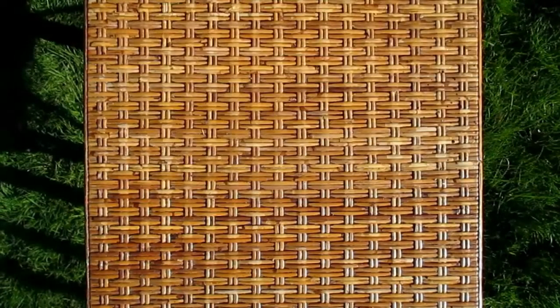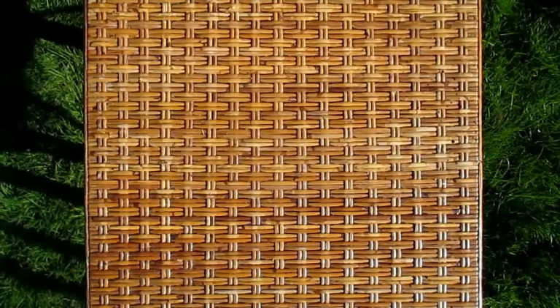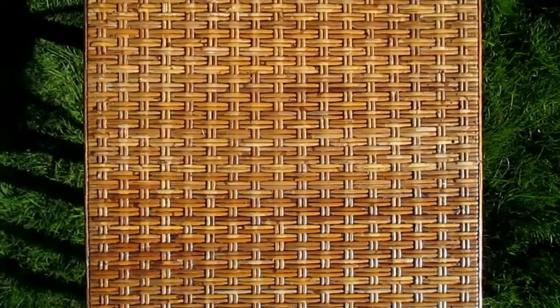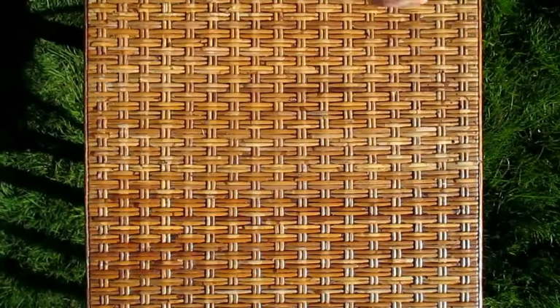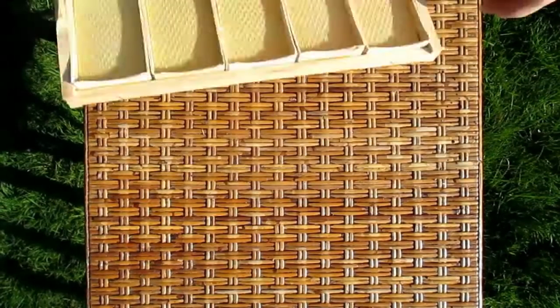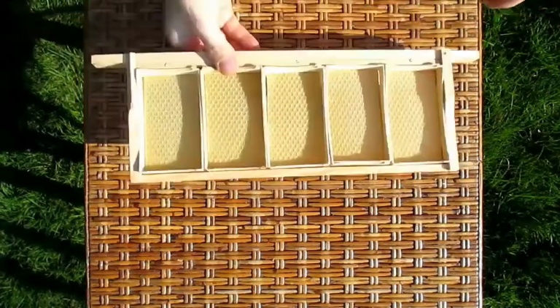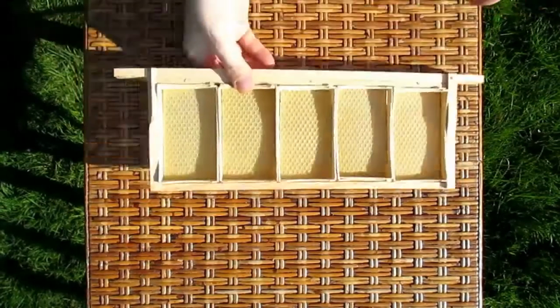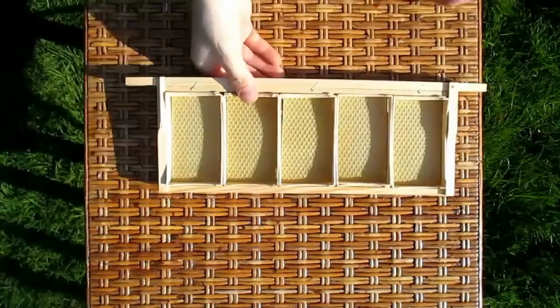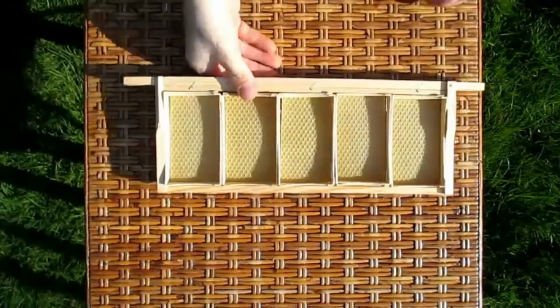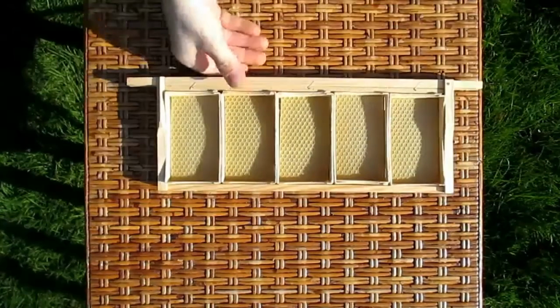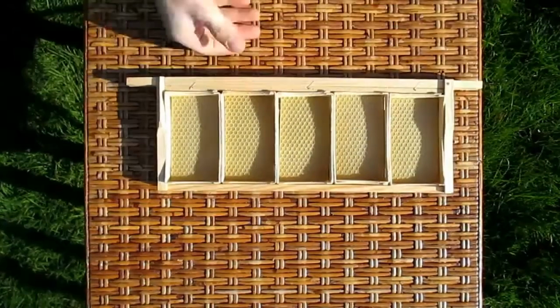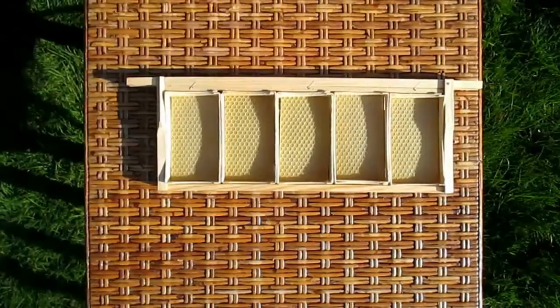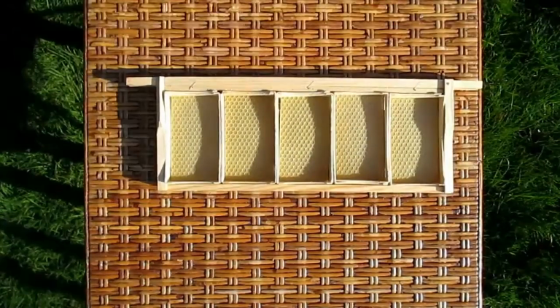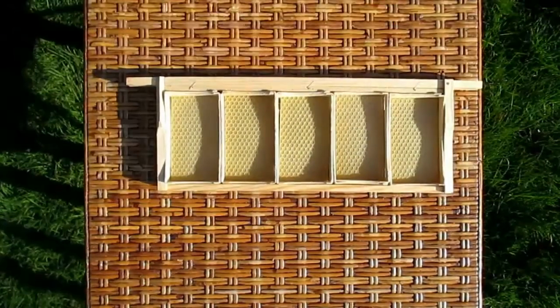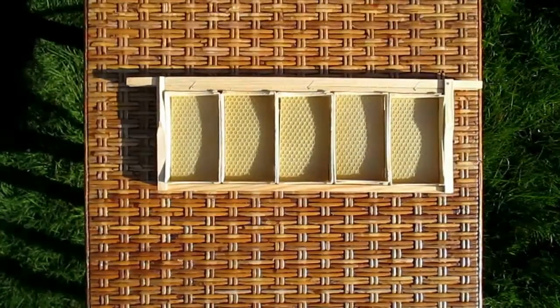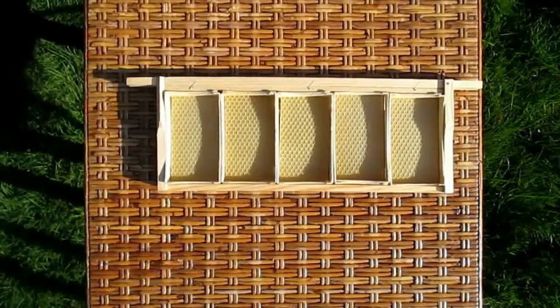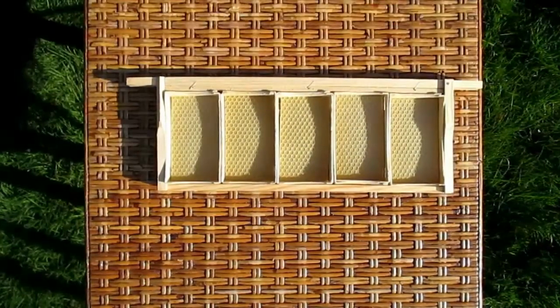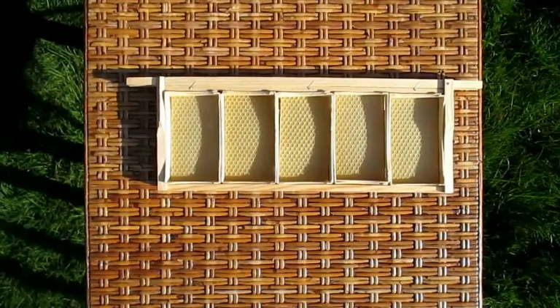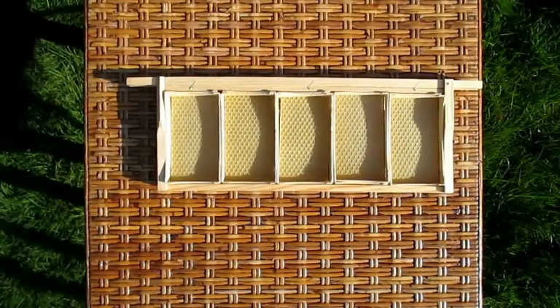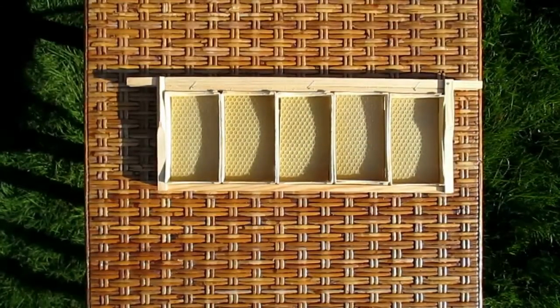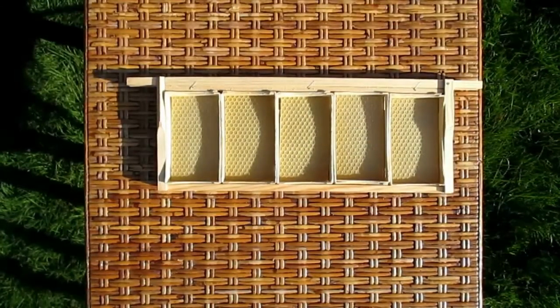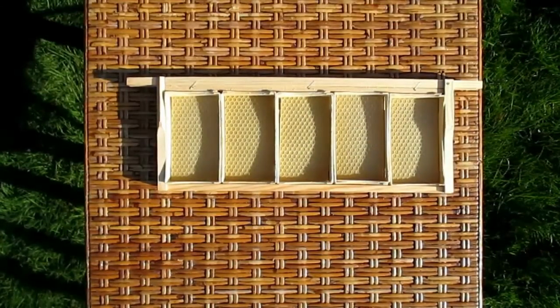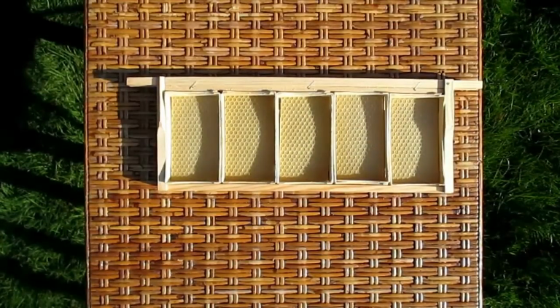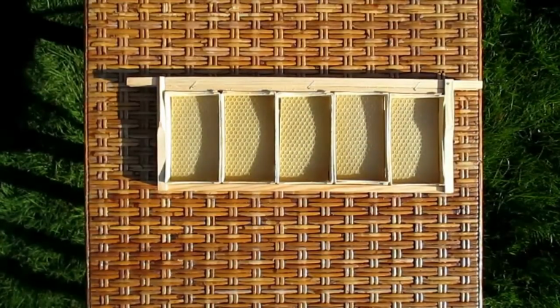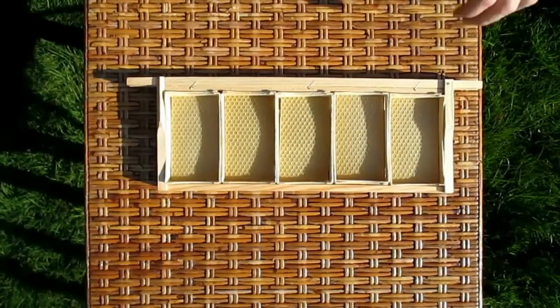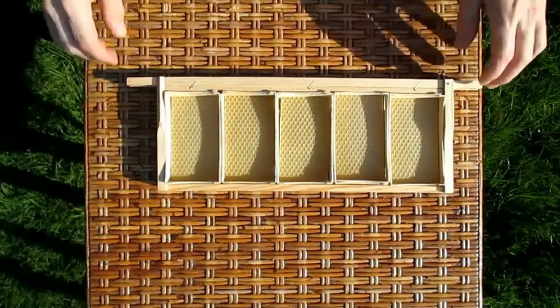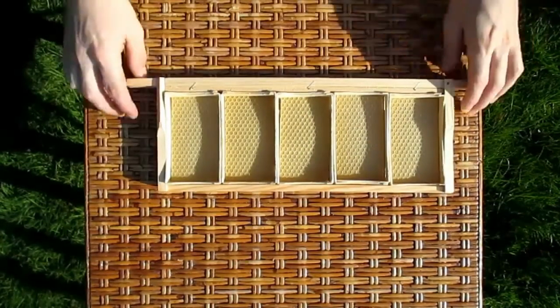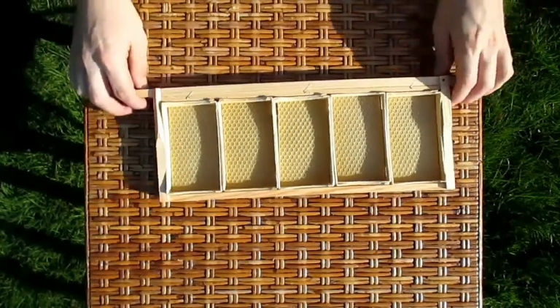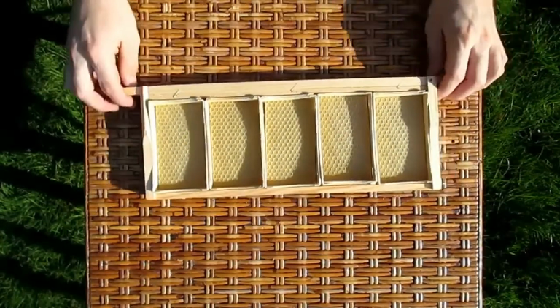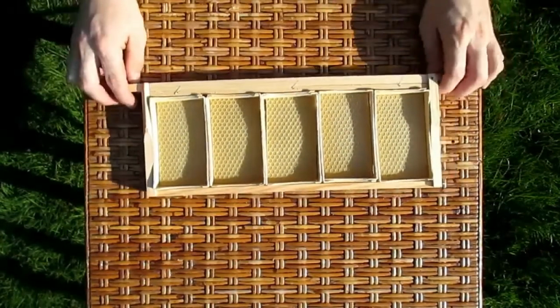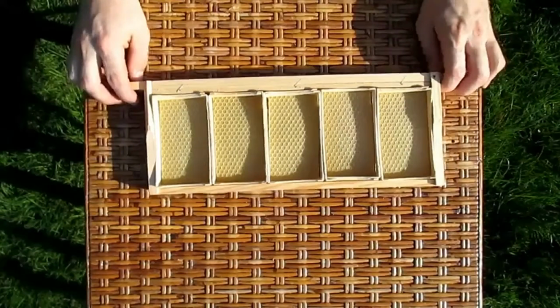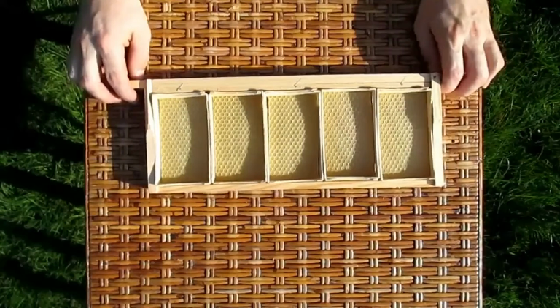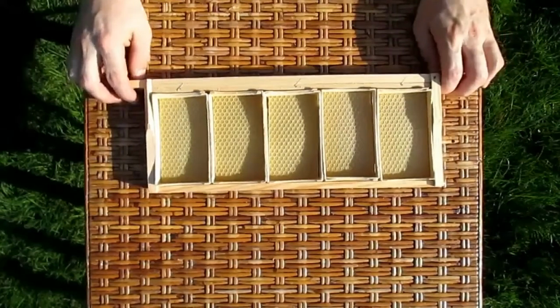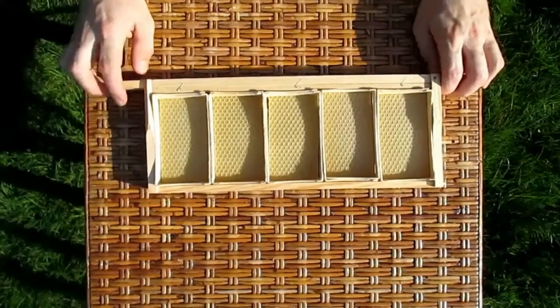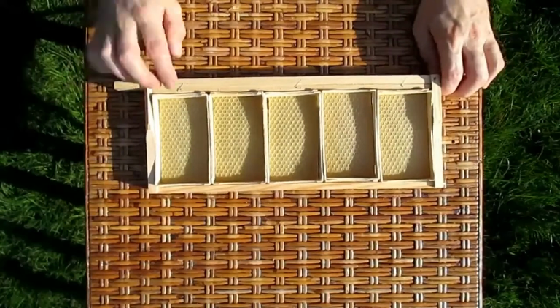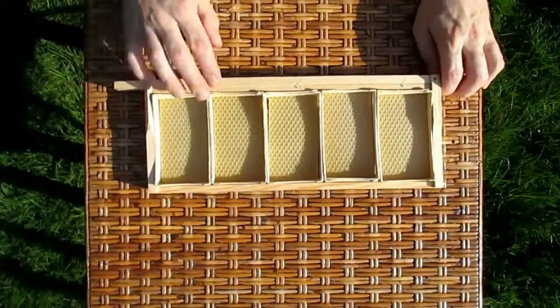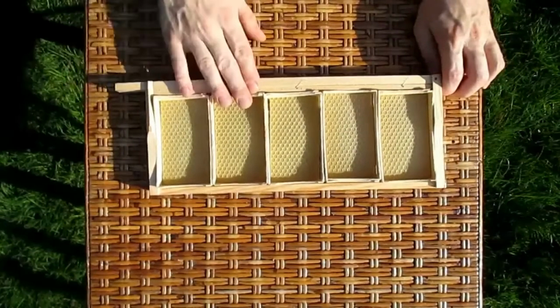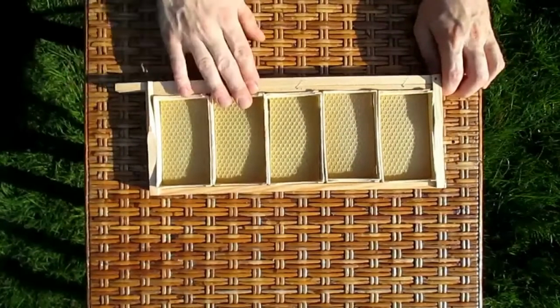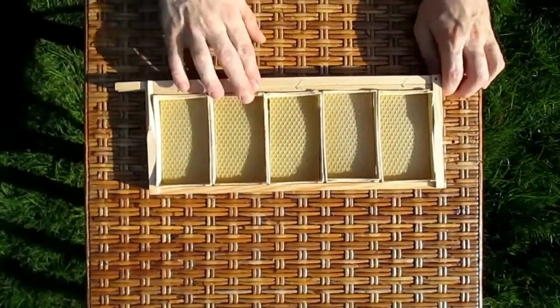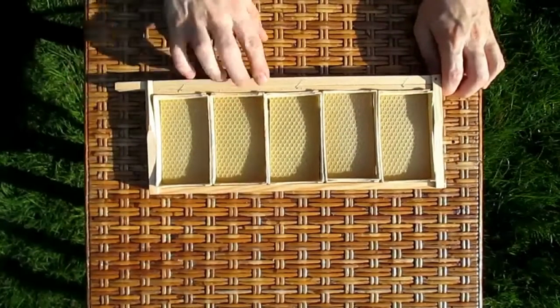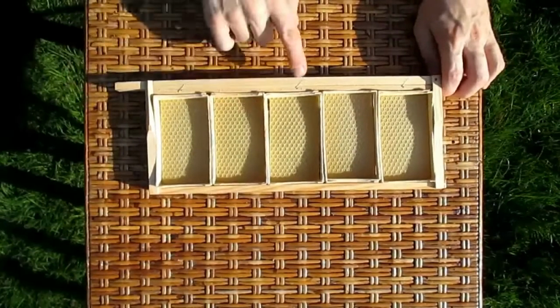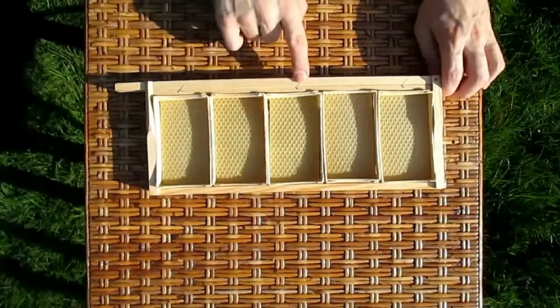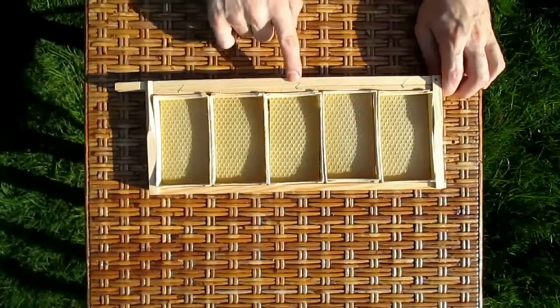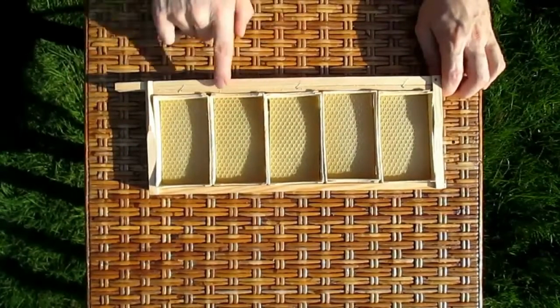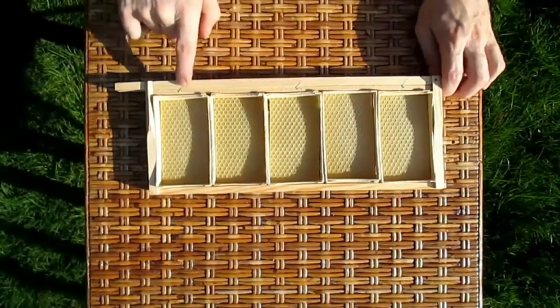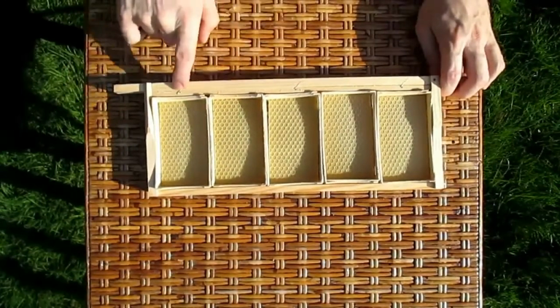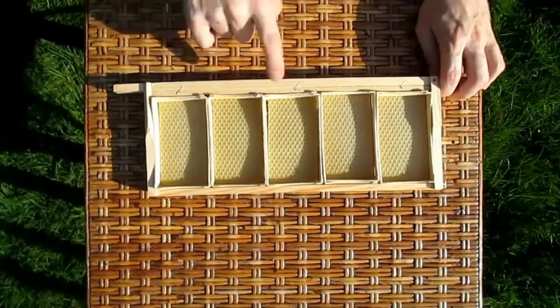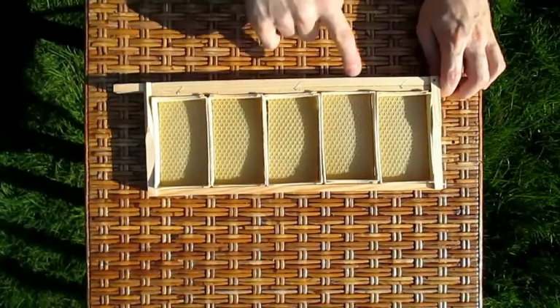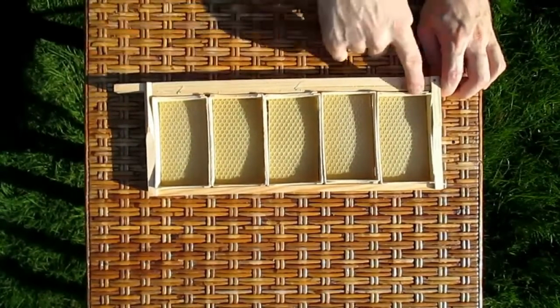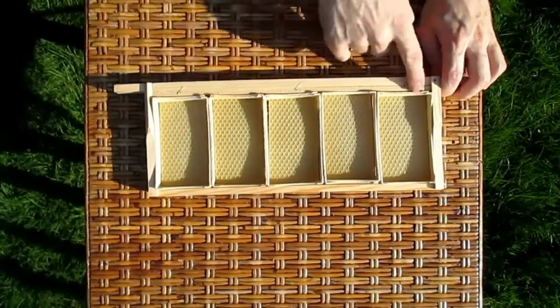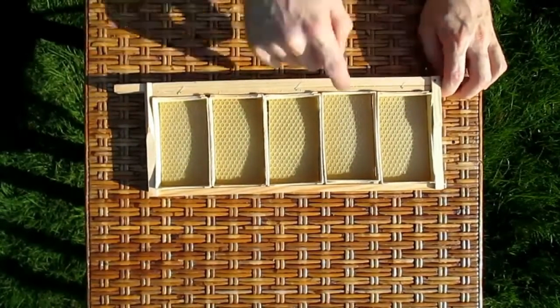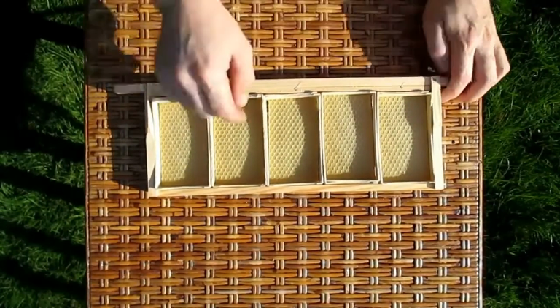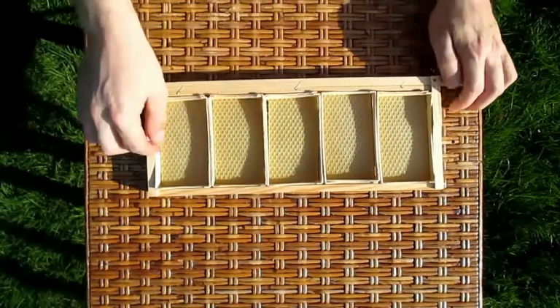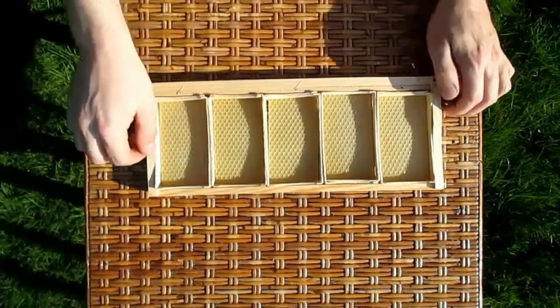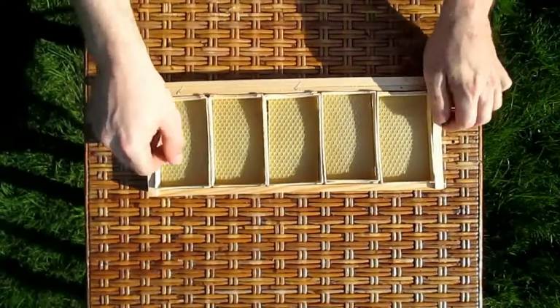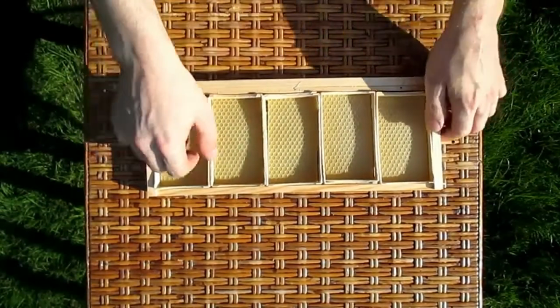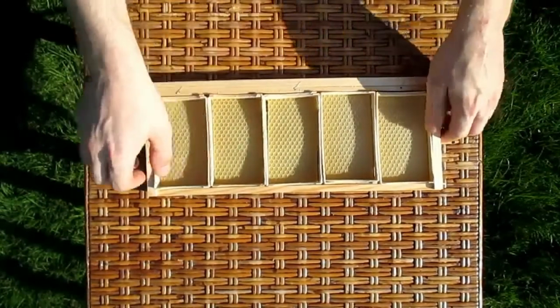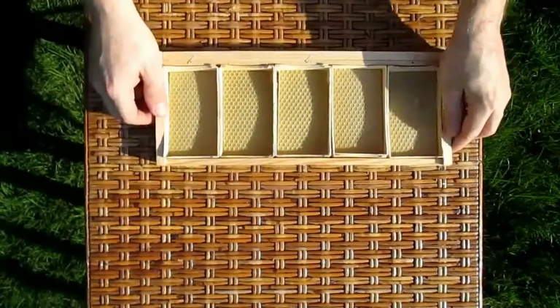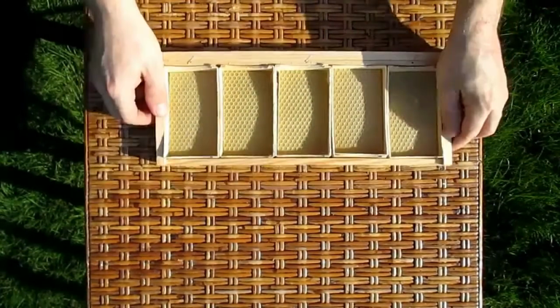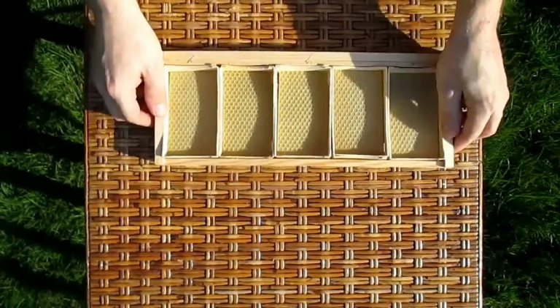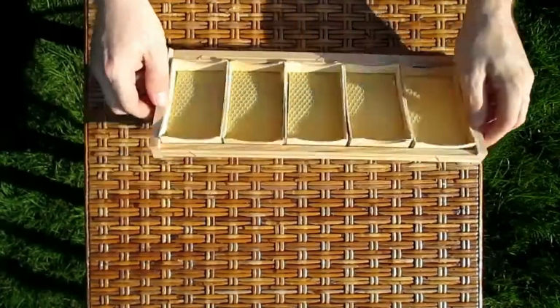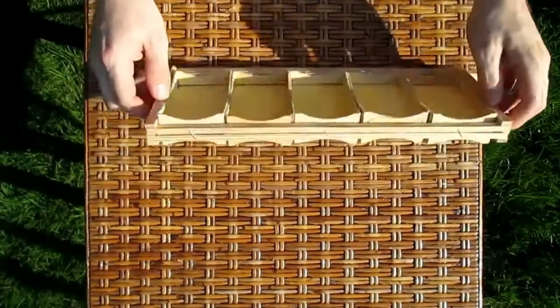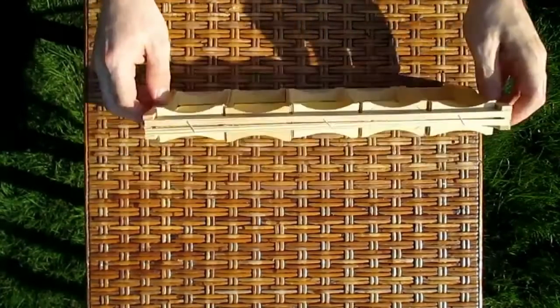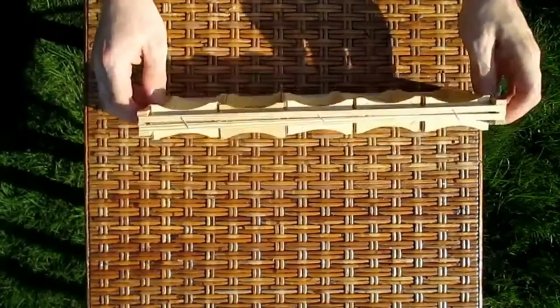Like so. Before putting the frame into the super, we secure it again along the bottom.